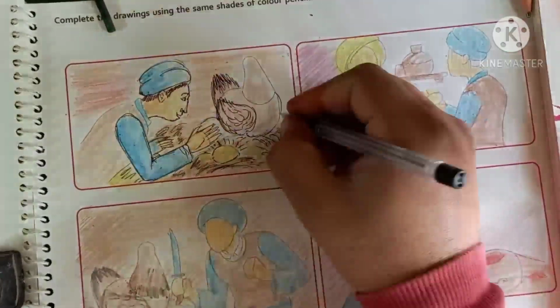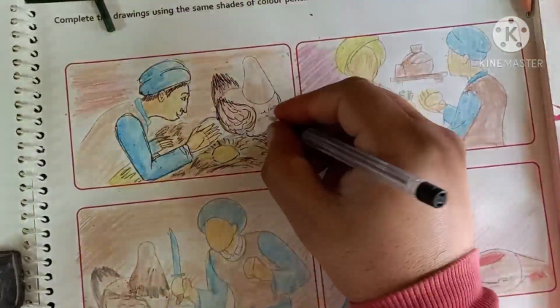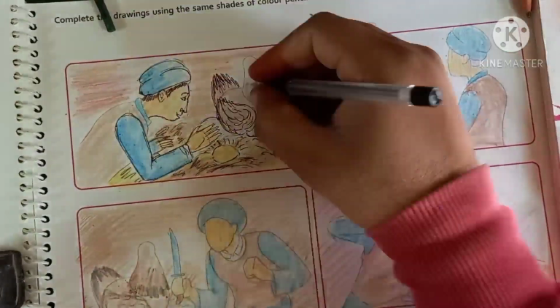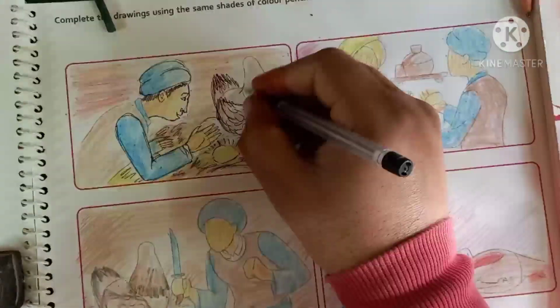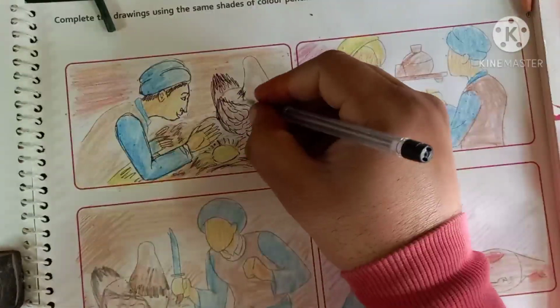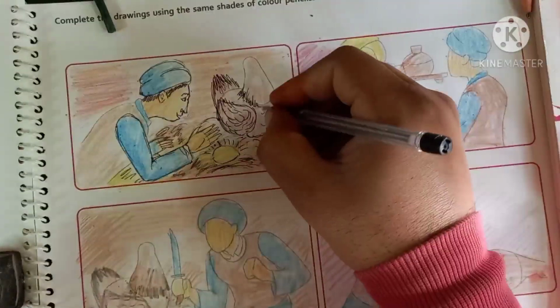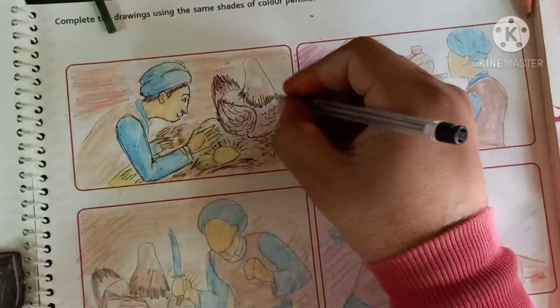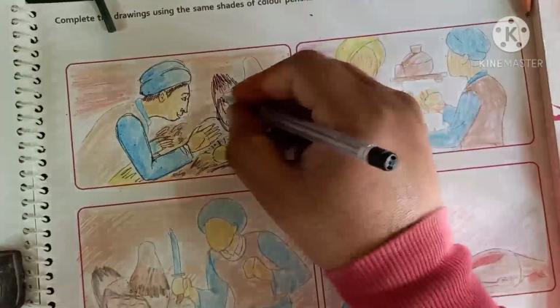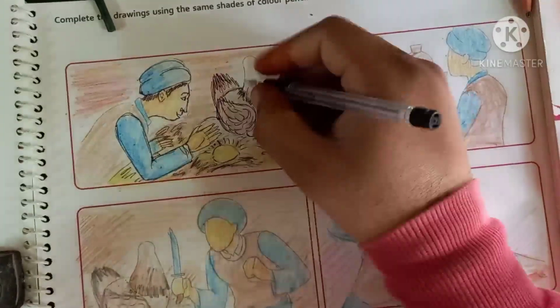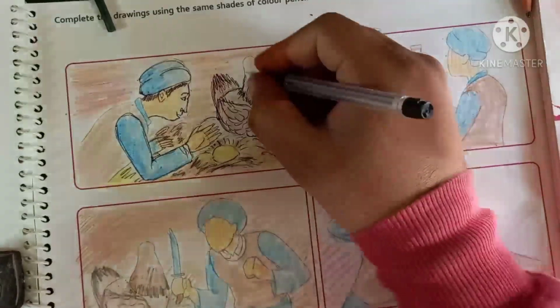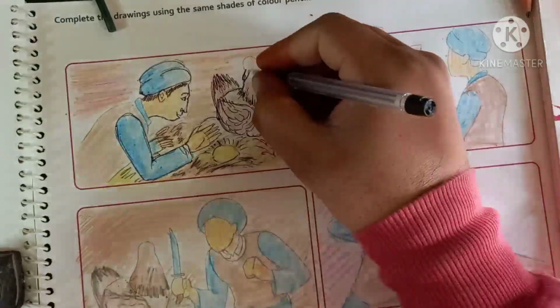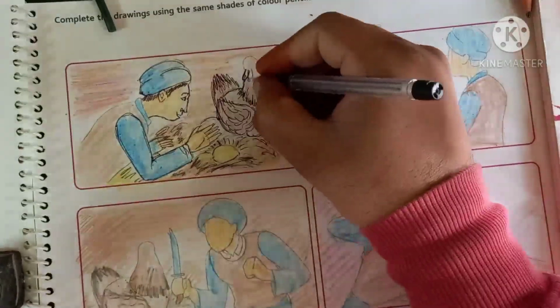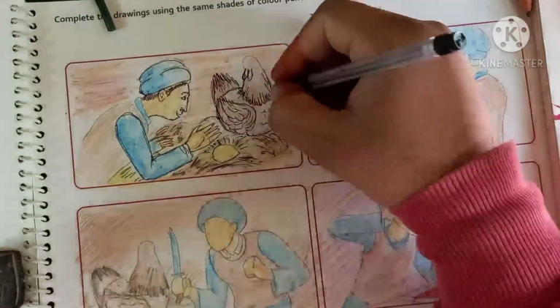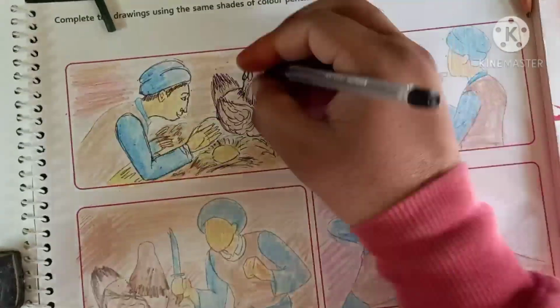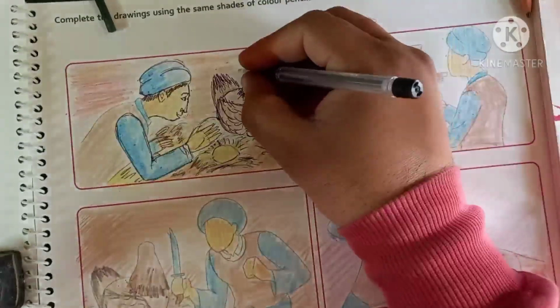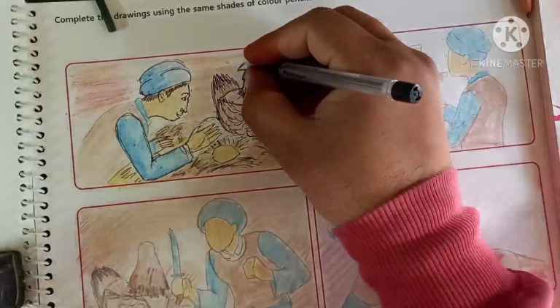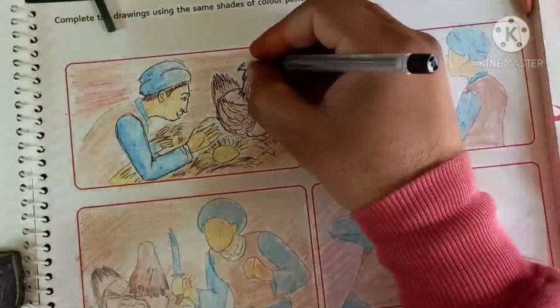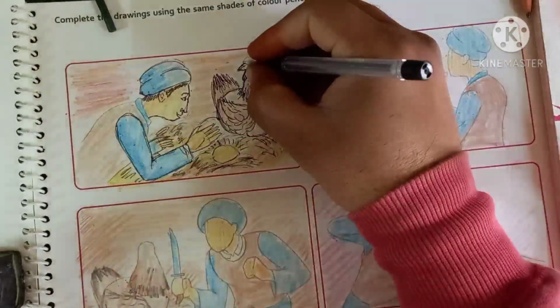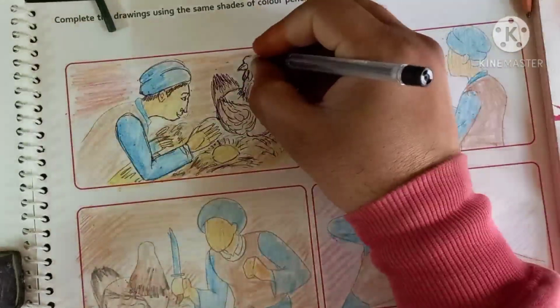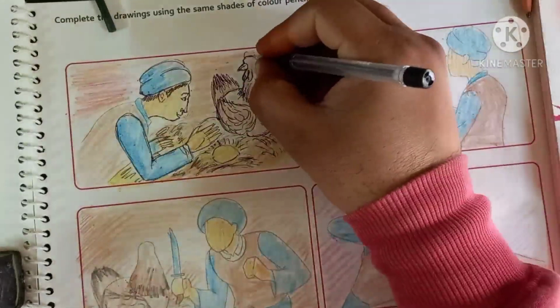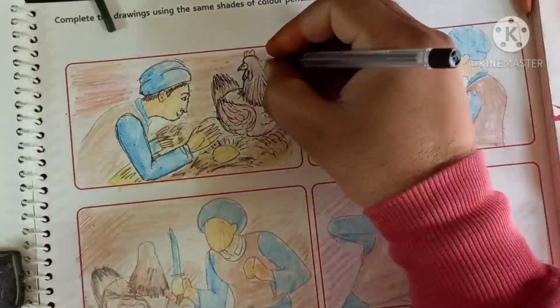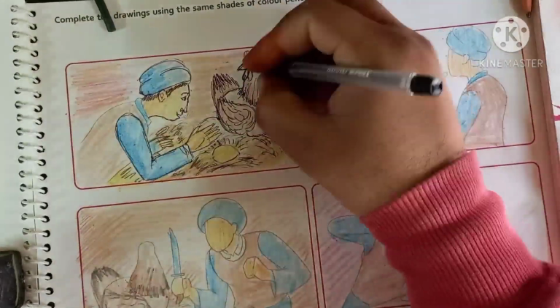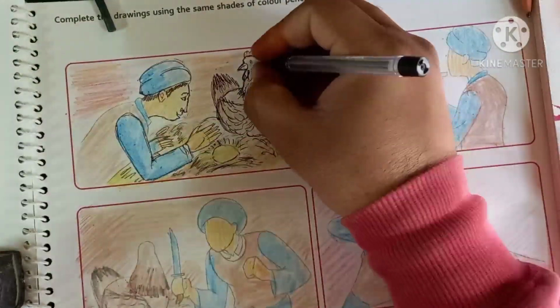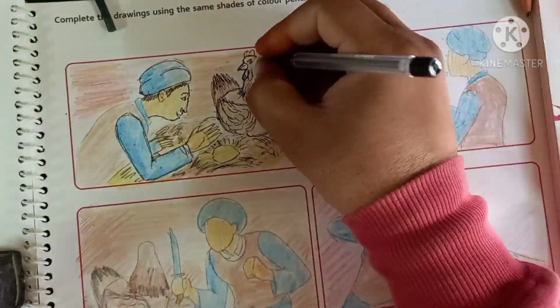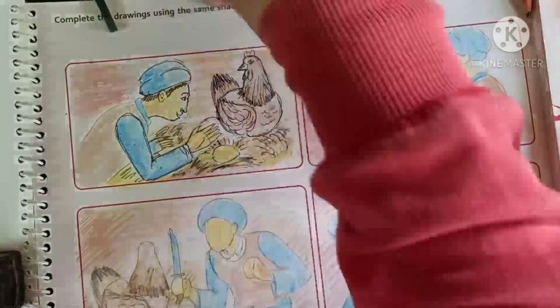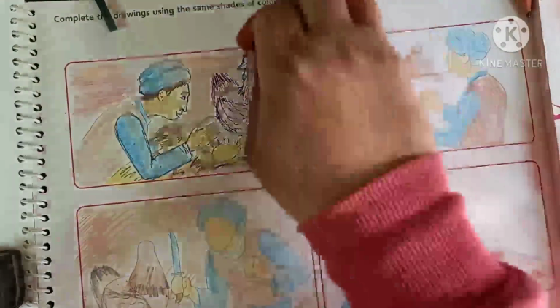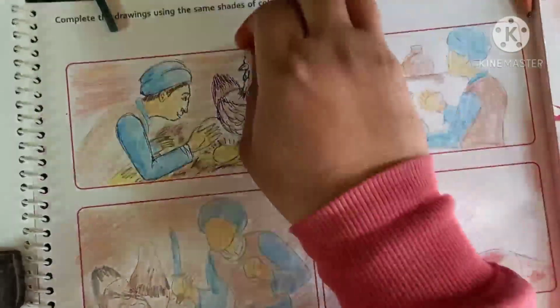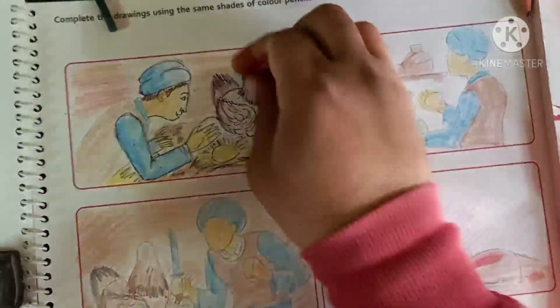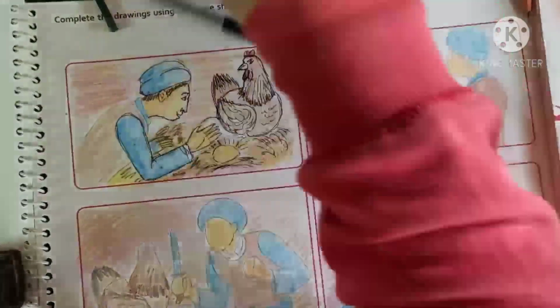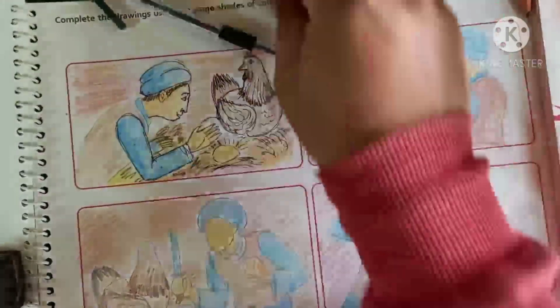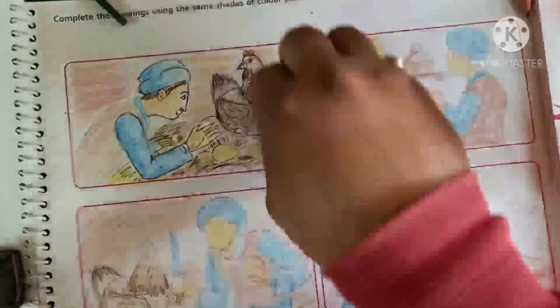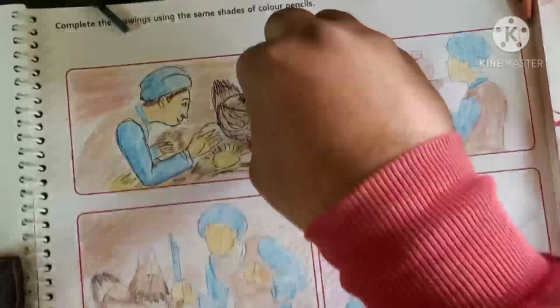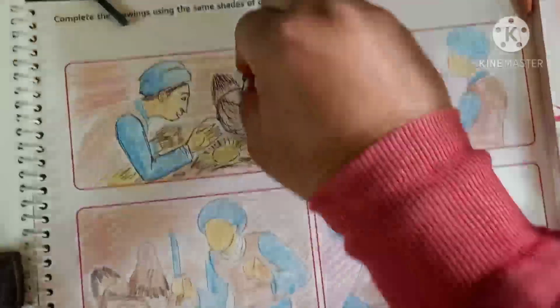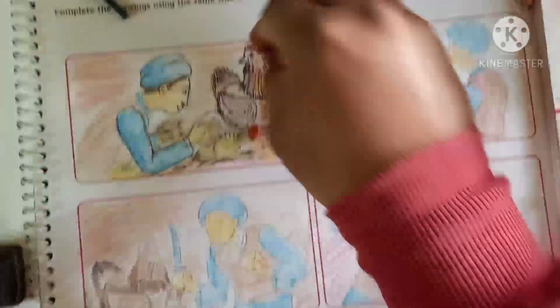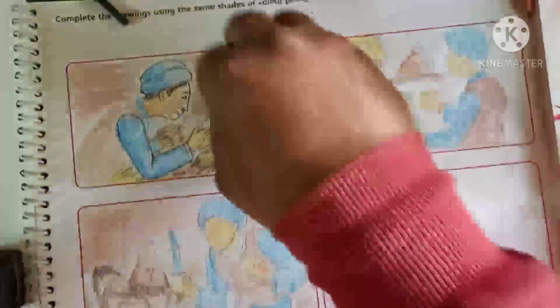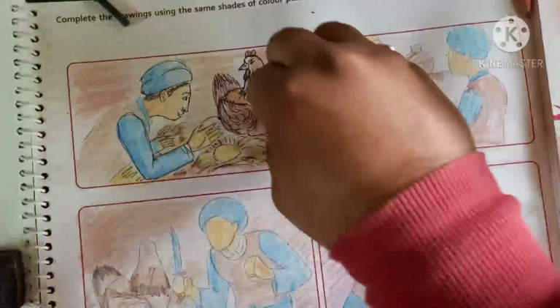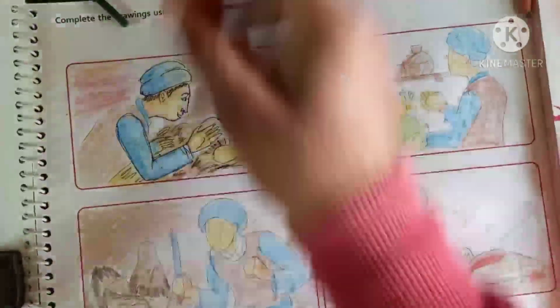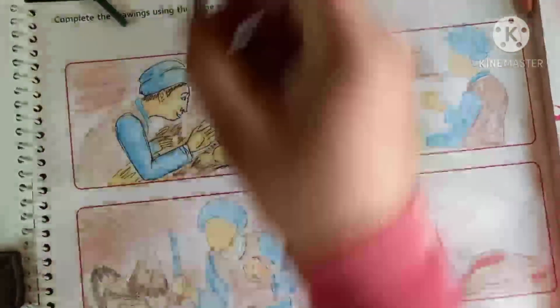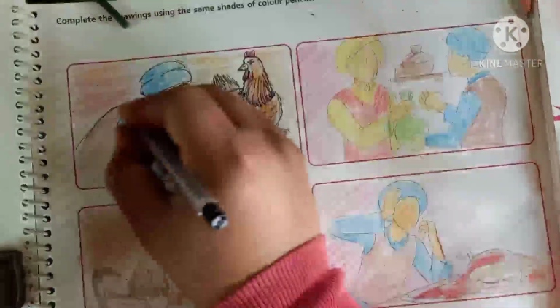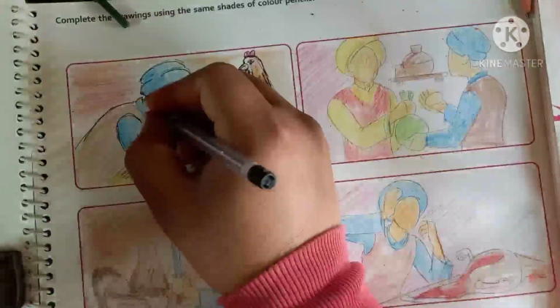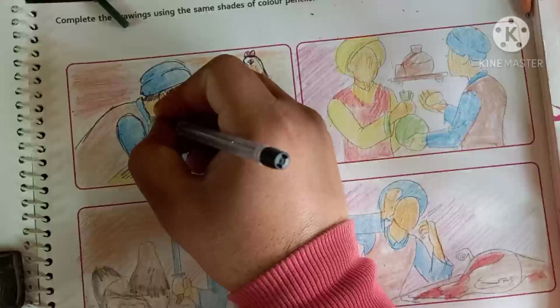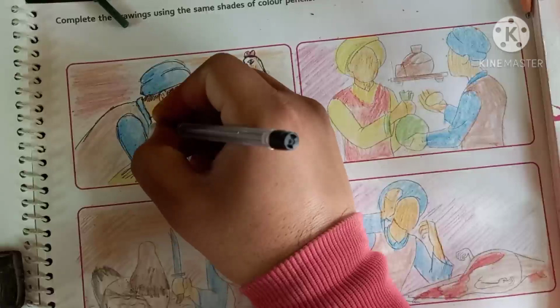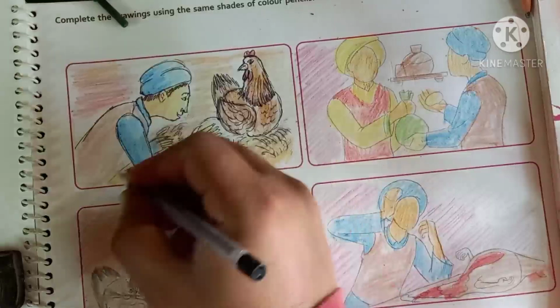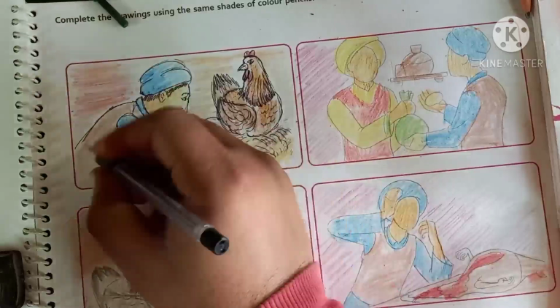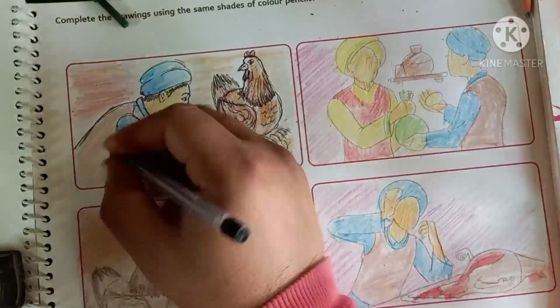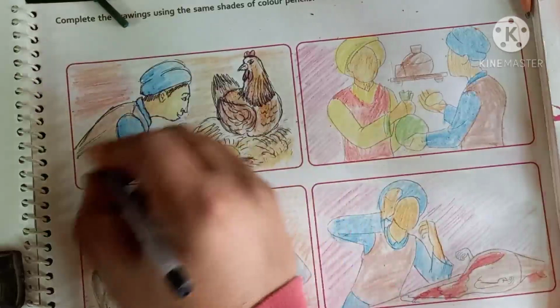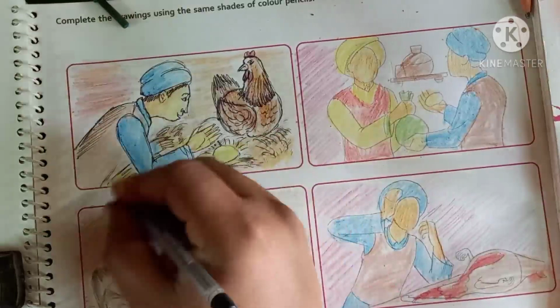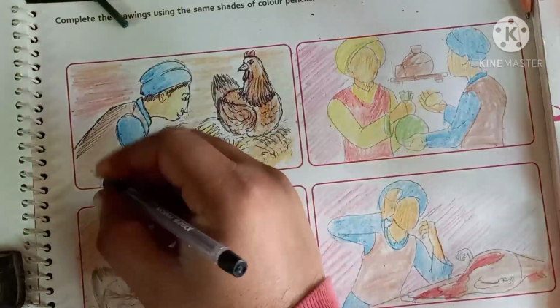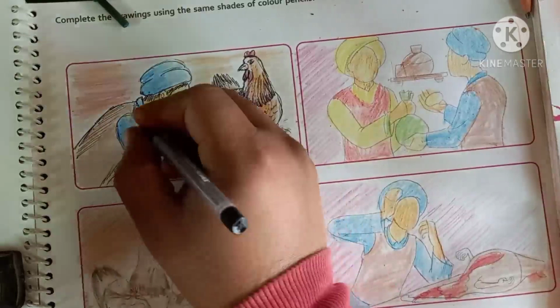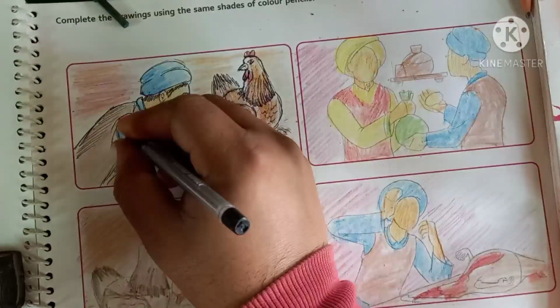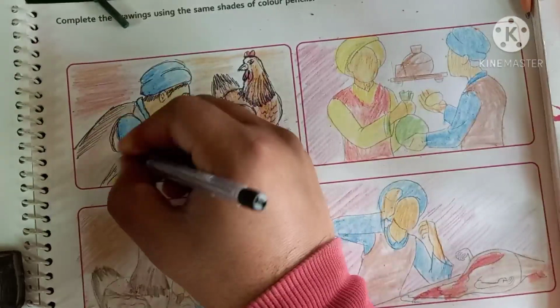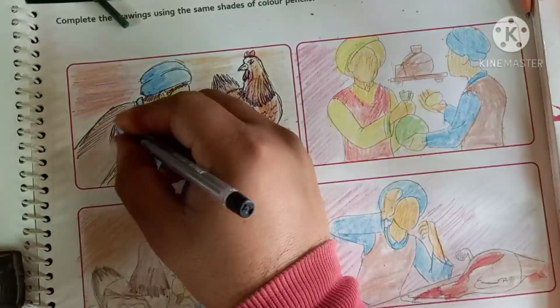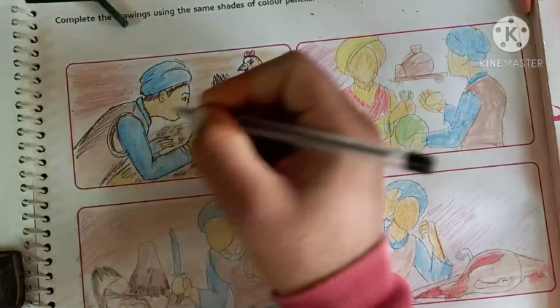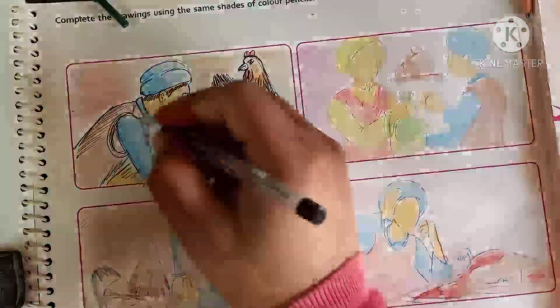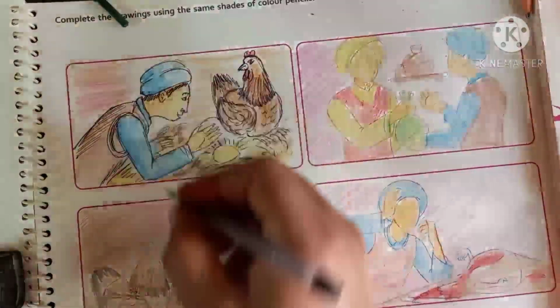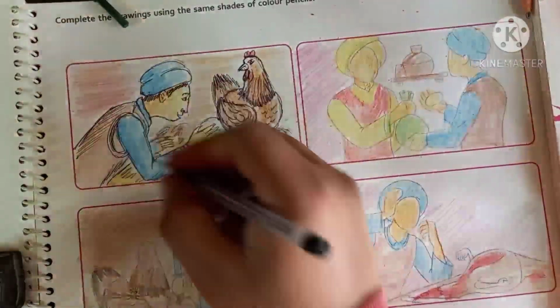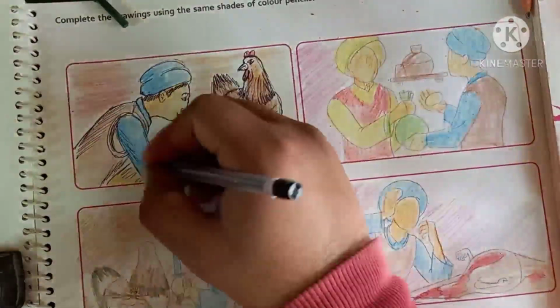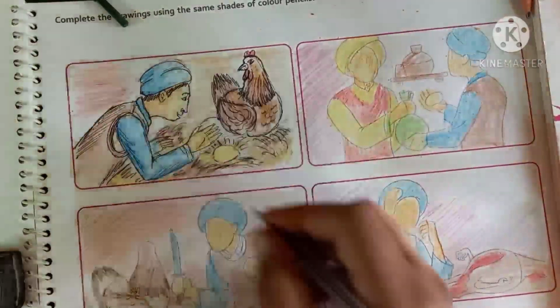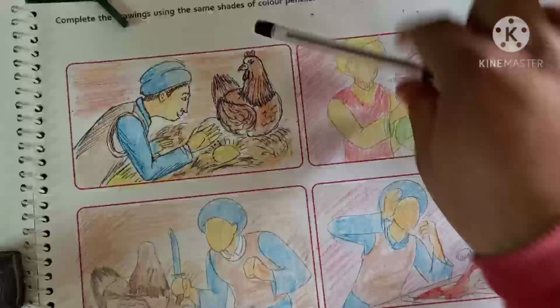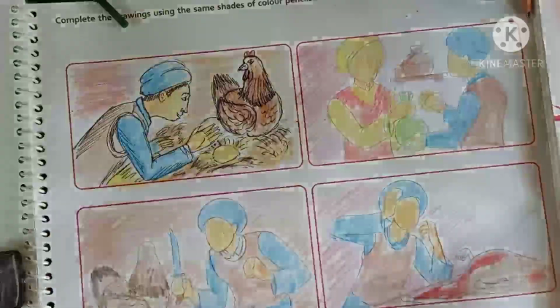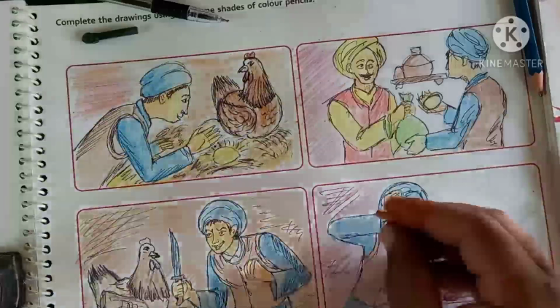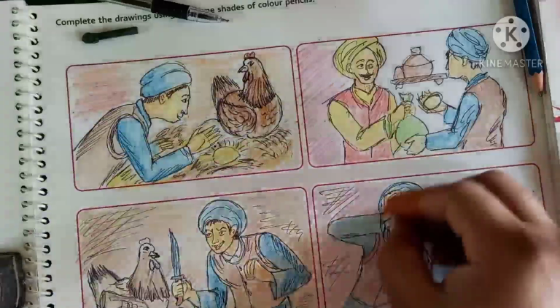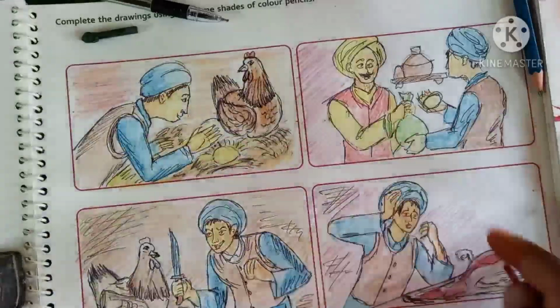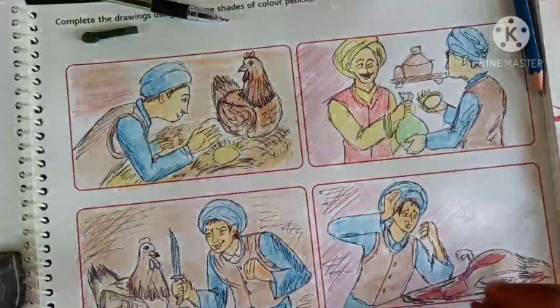Complete your book page number 54 and 55 like this. Thank you everyone.